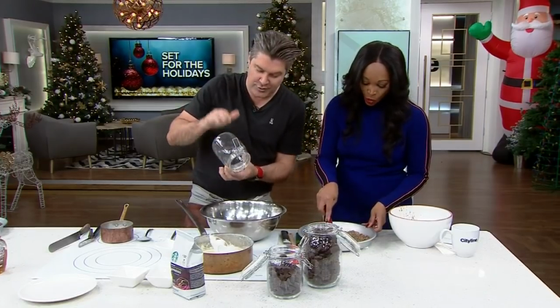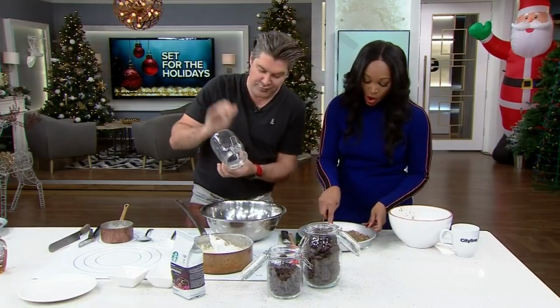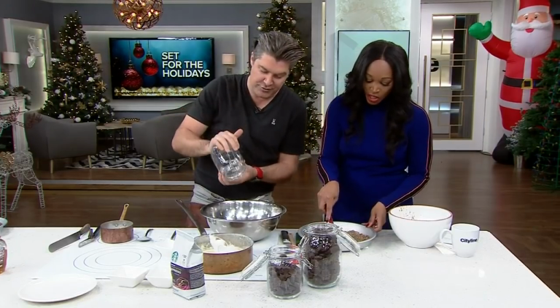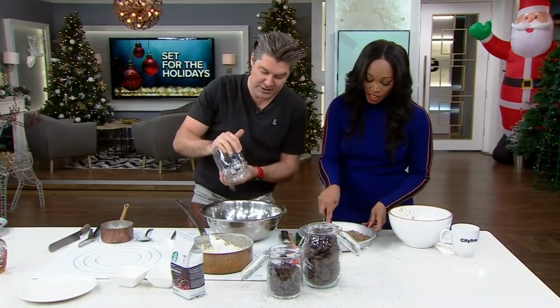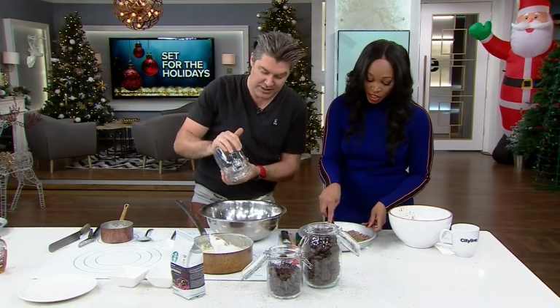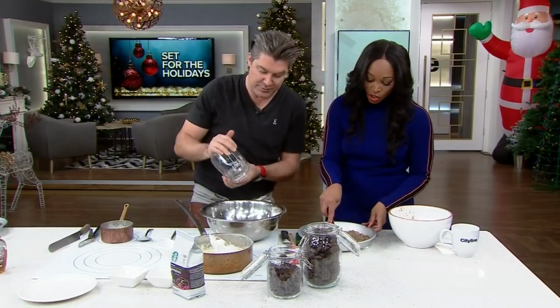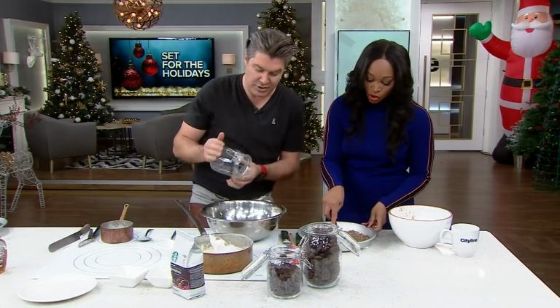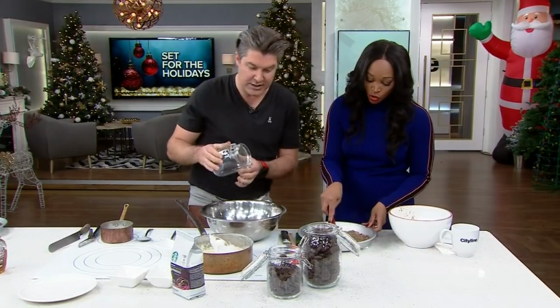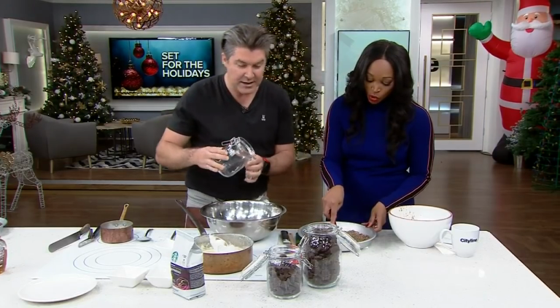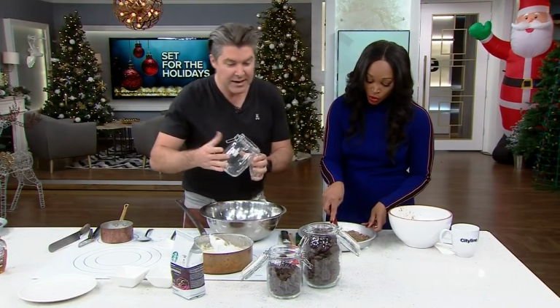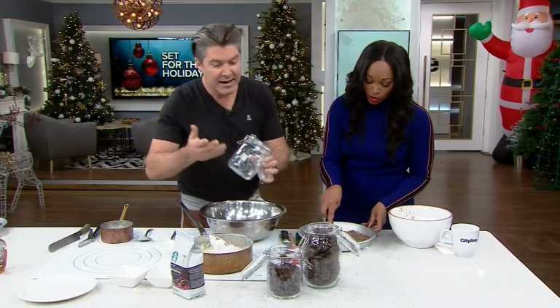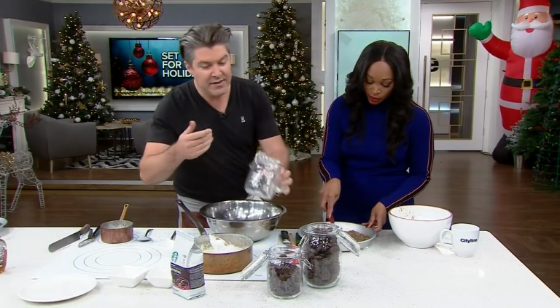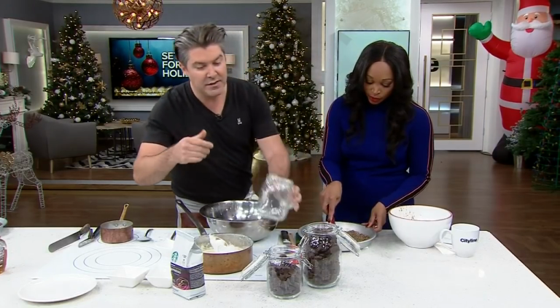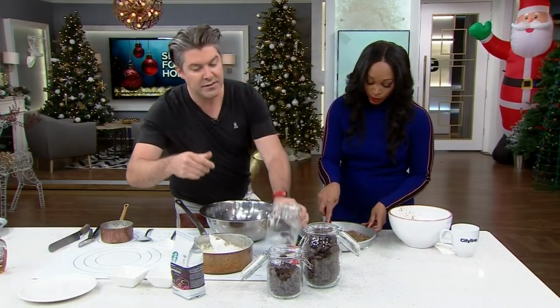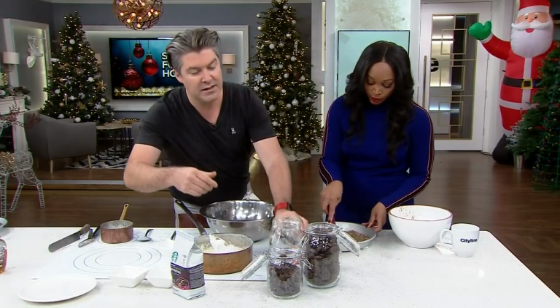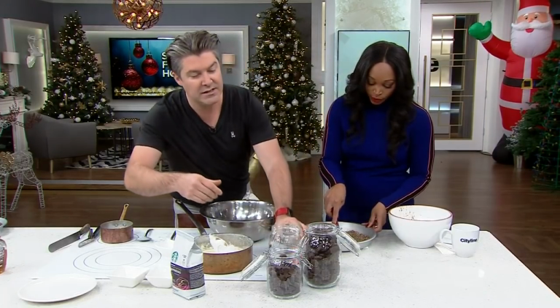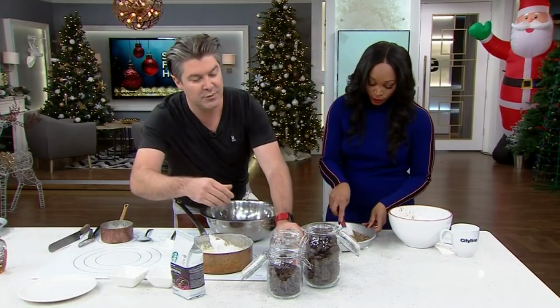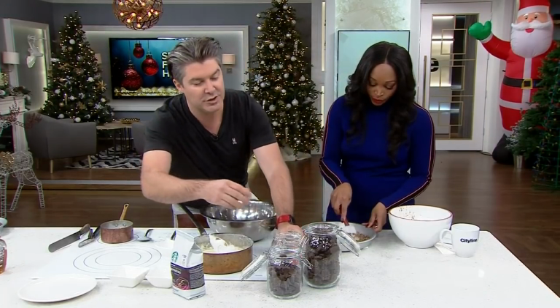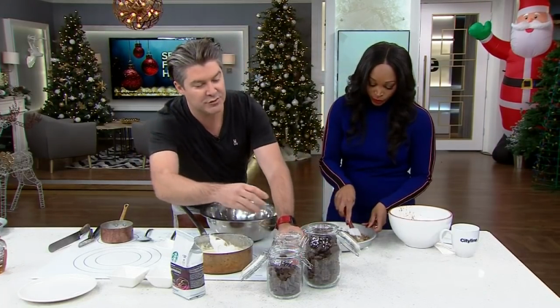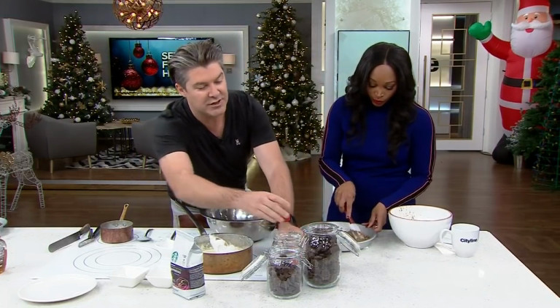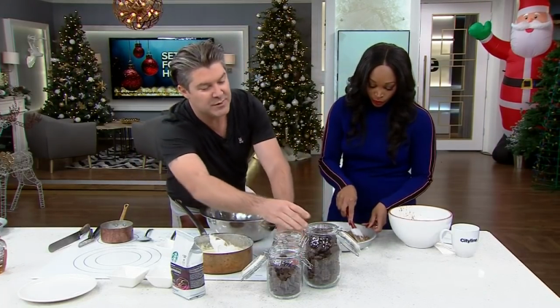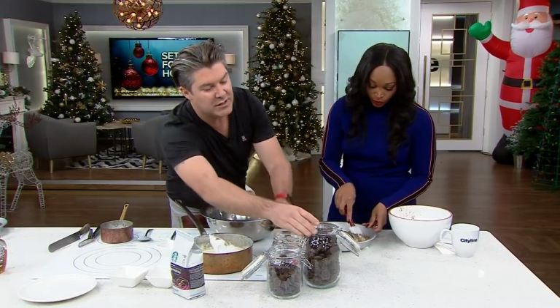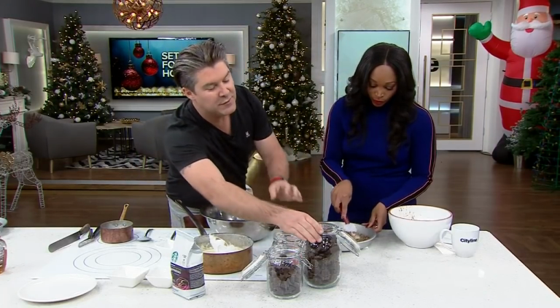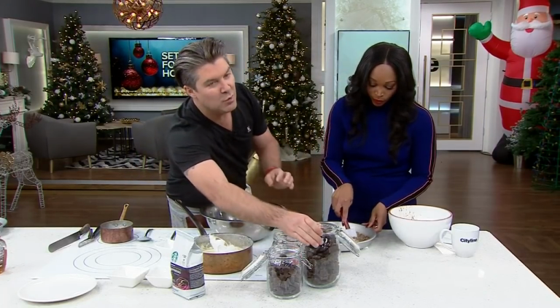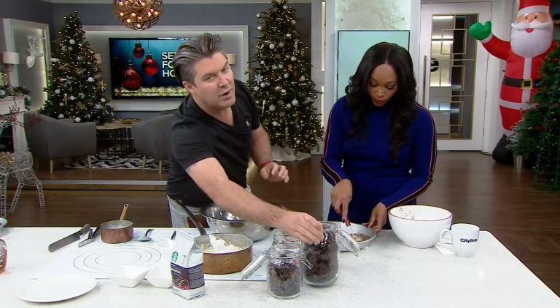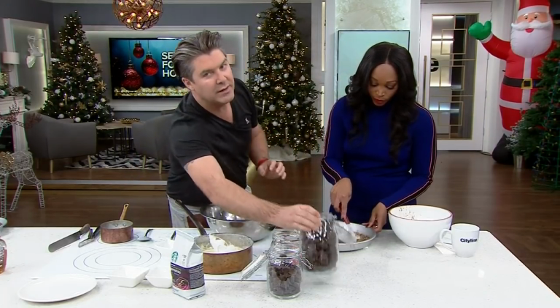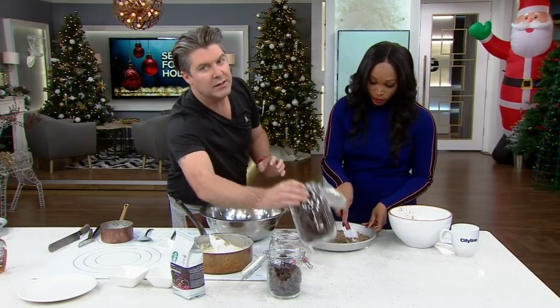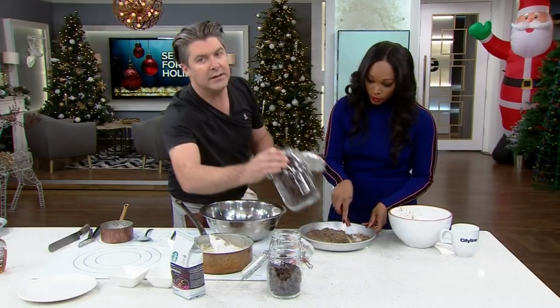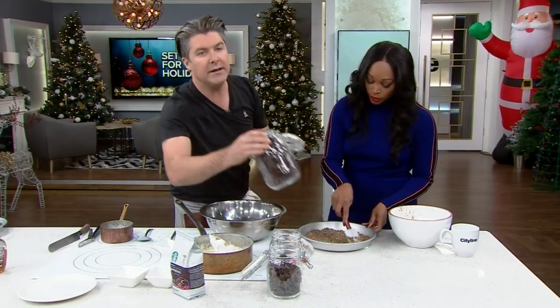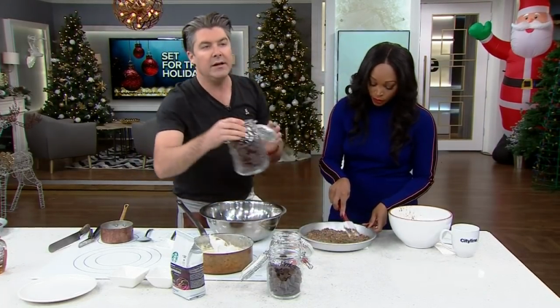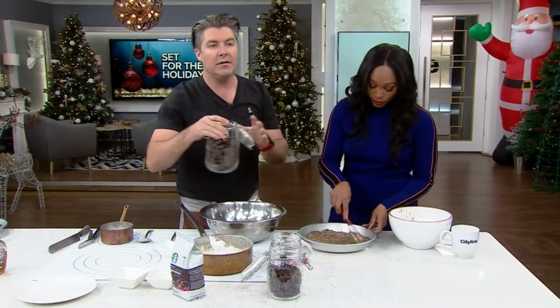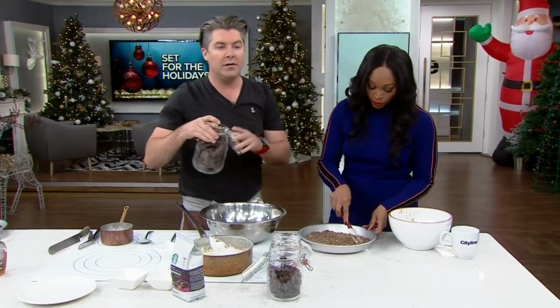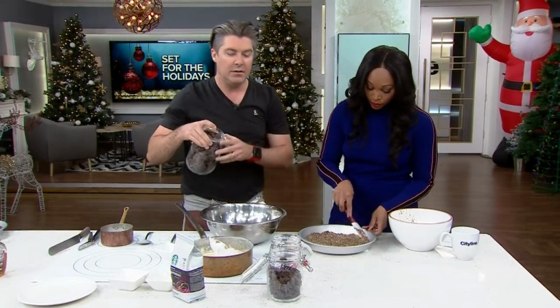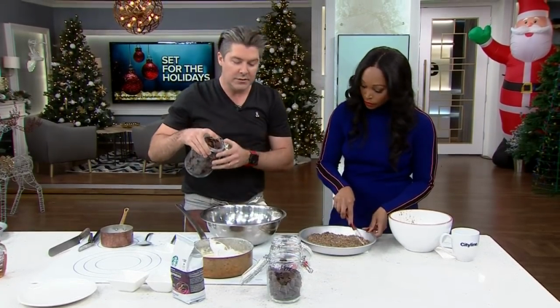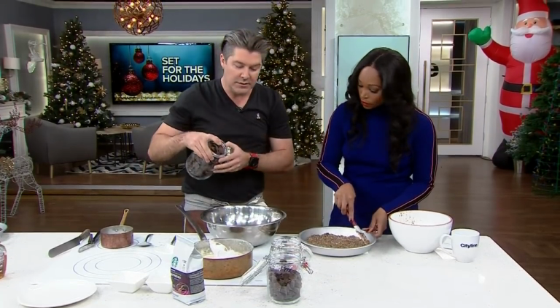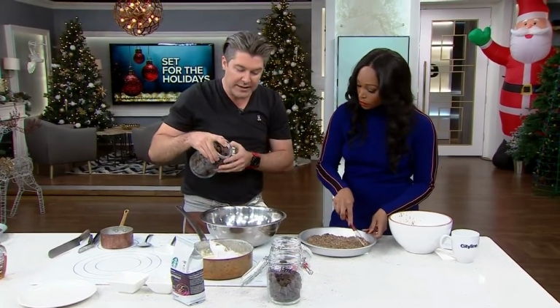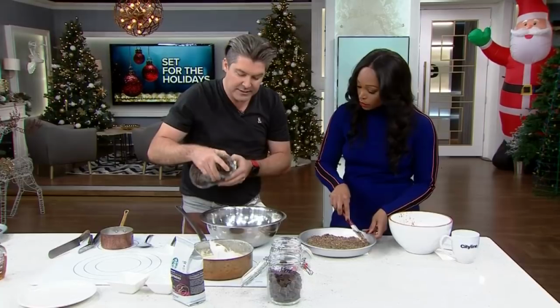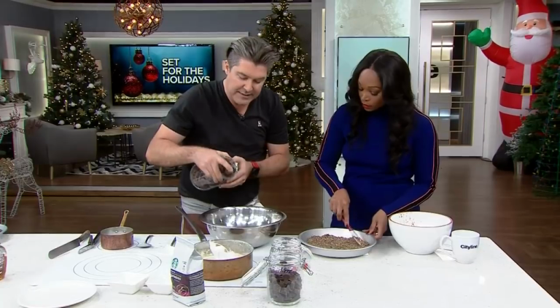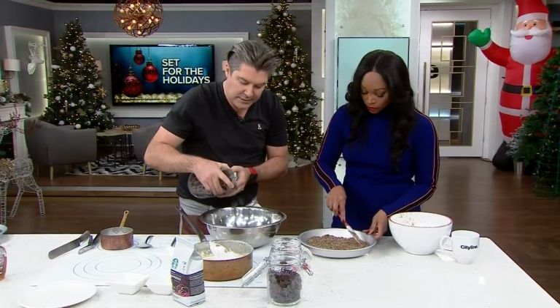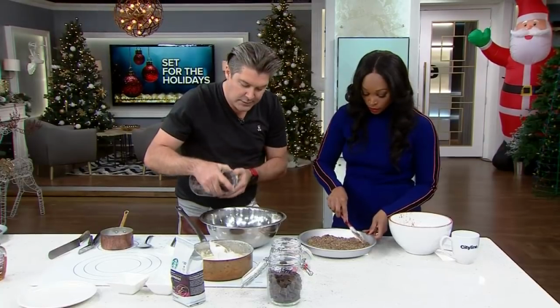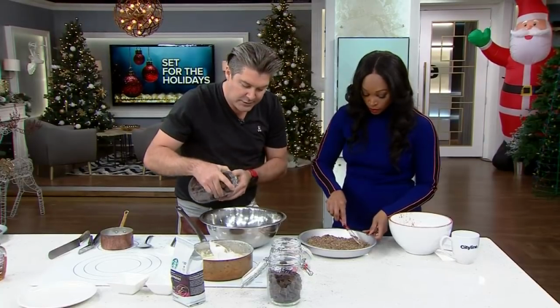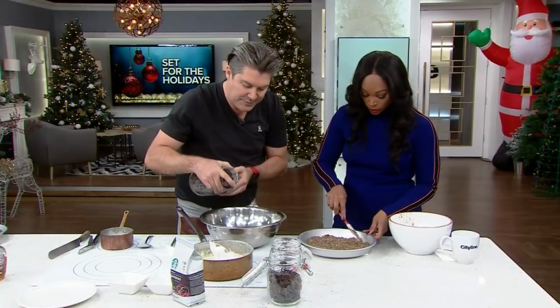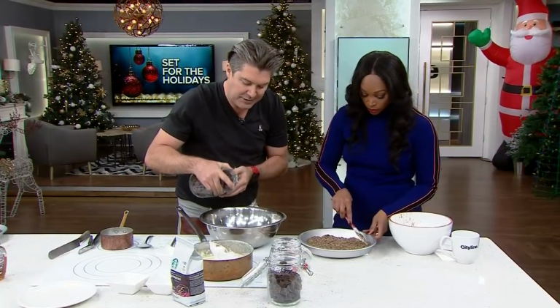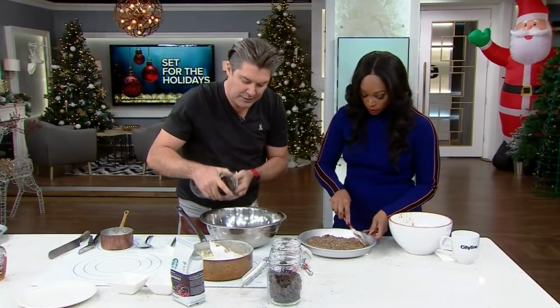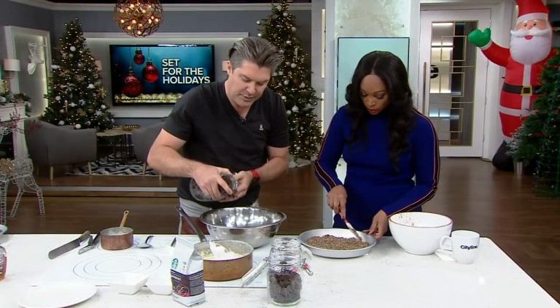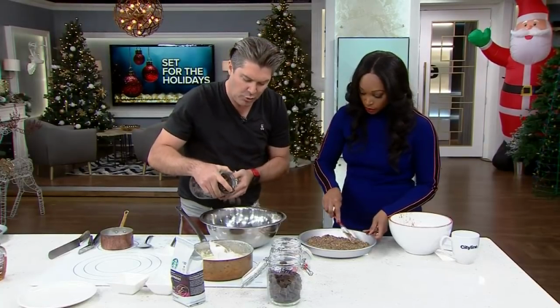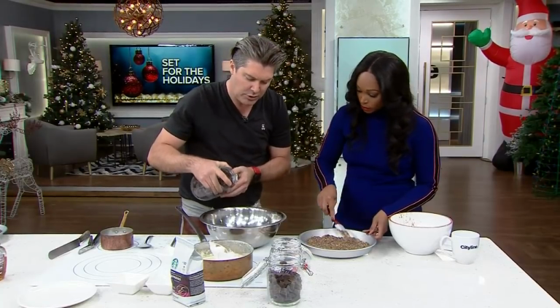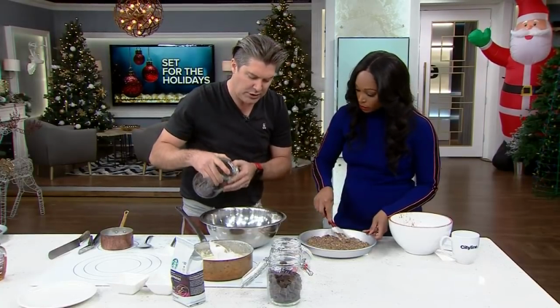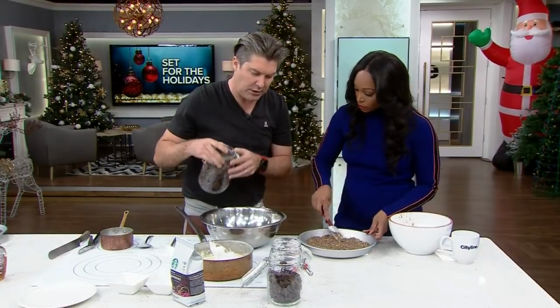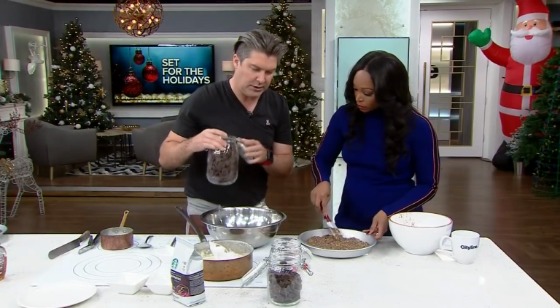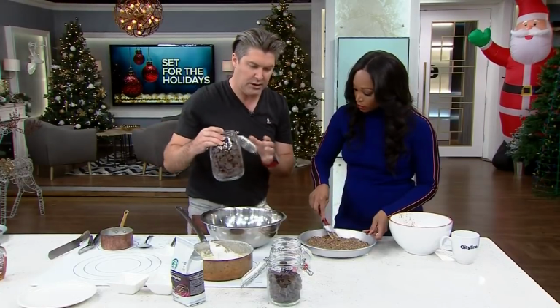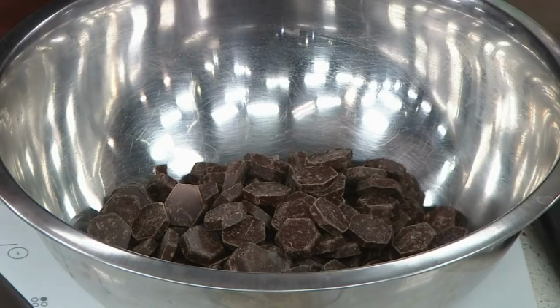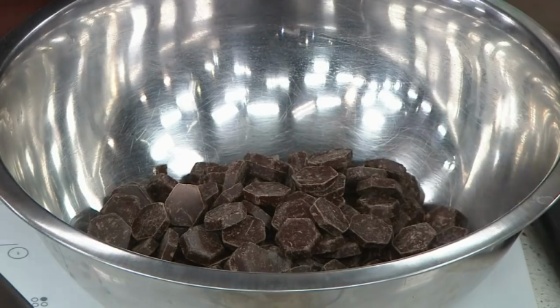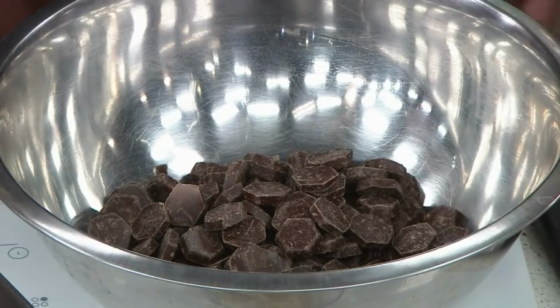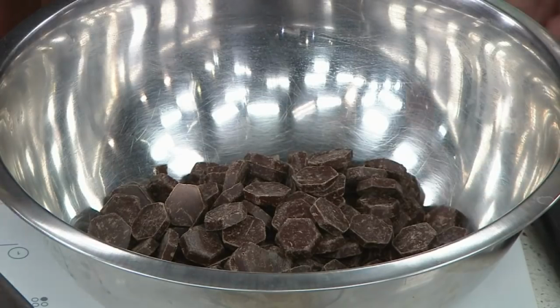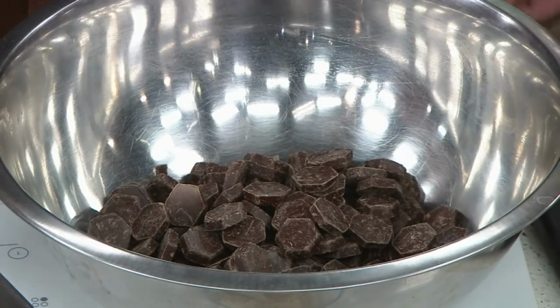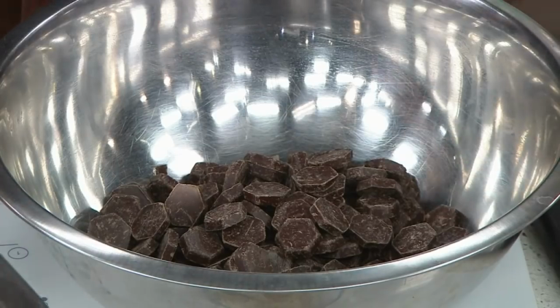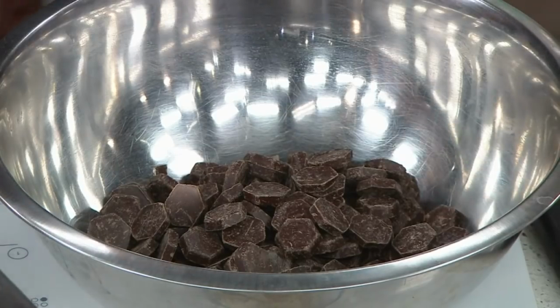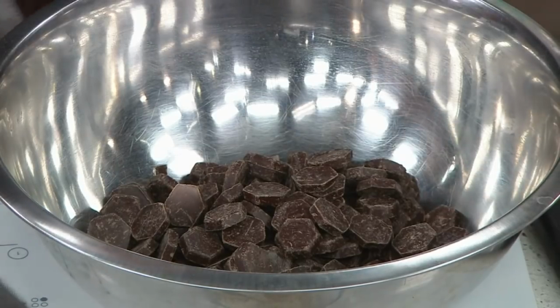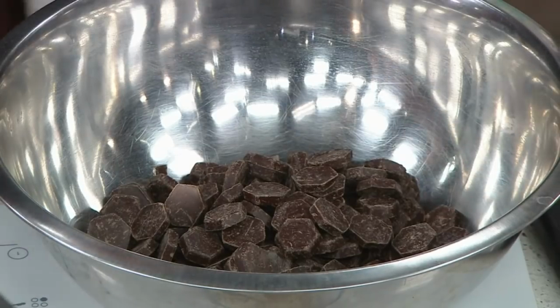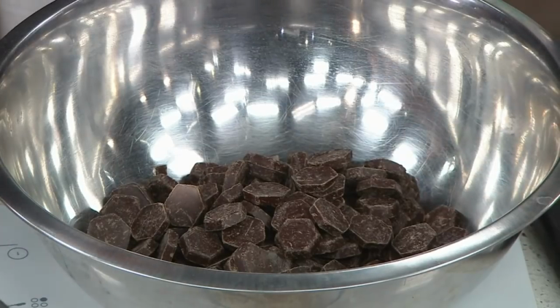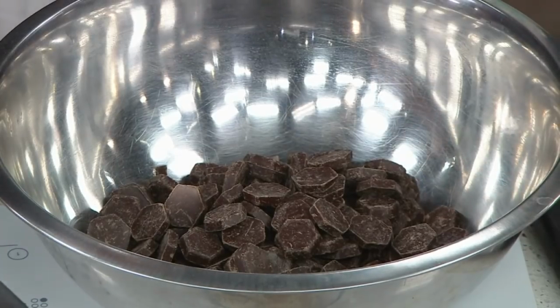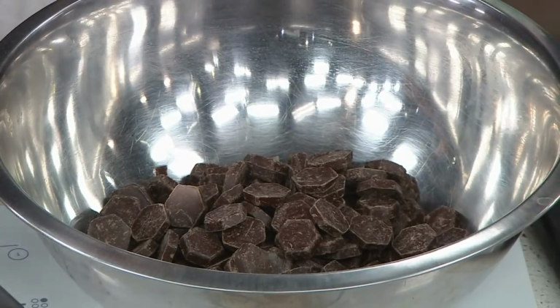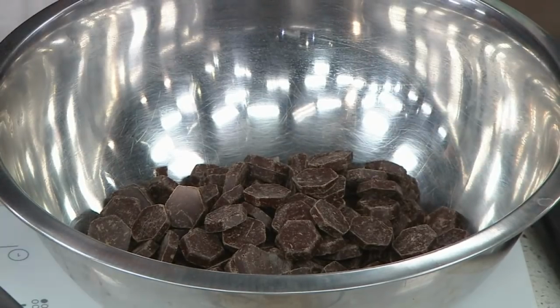That's about three cups. And the other thing about this recipe is if you want it a little denser, just put a little bit more chocolate in; if you want it a little lighter, put less. That's a lot.